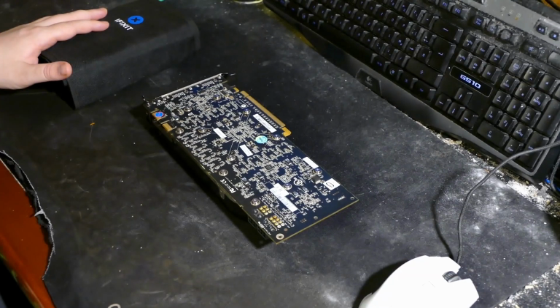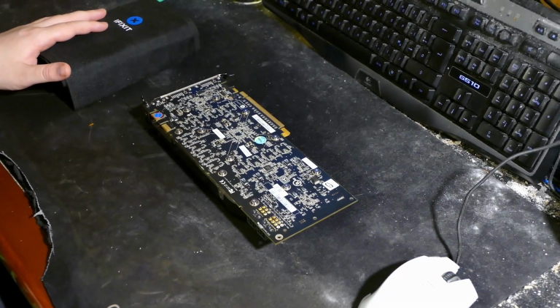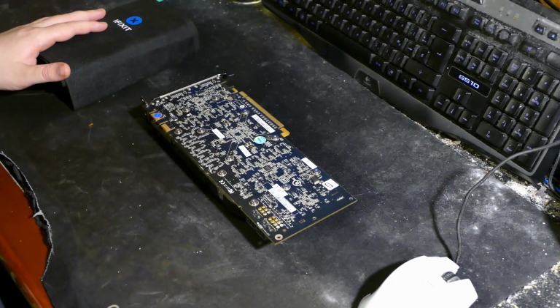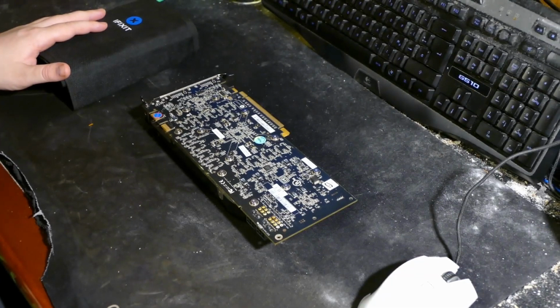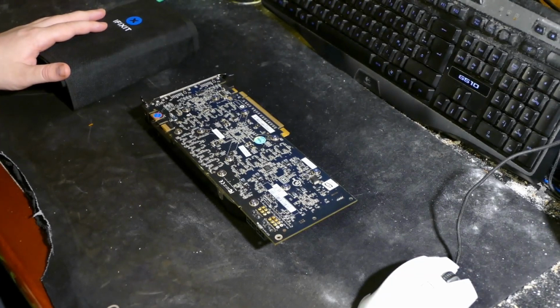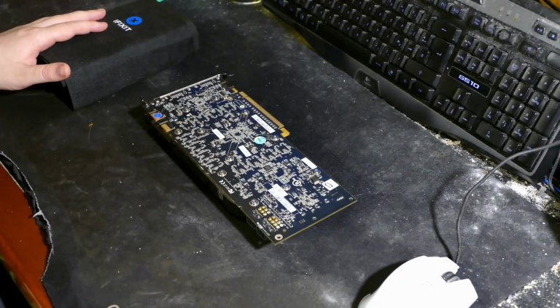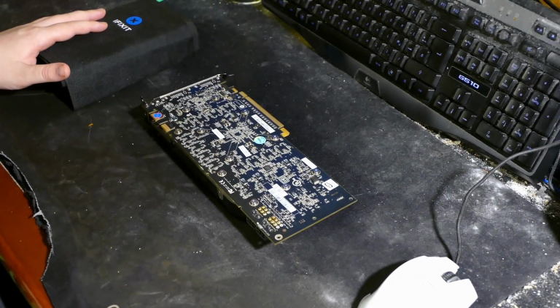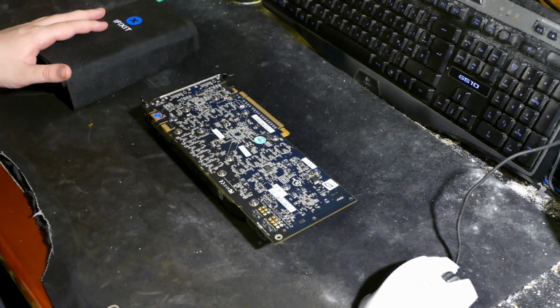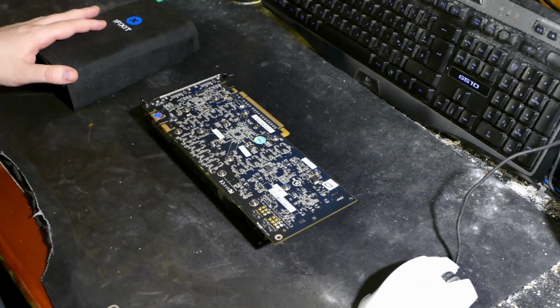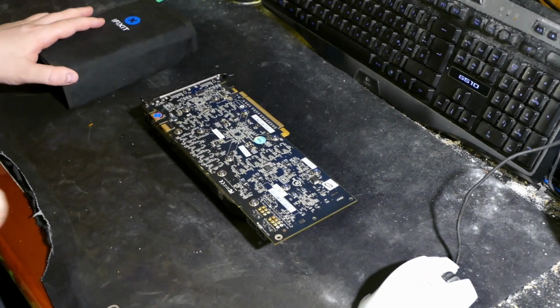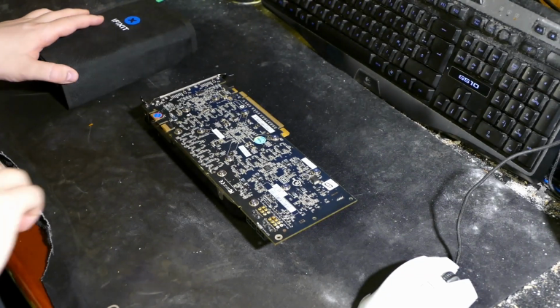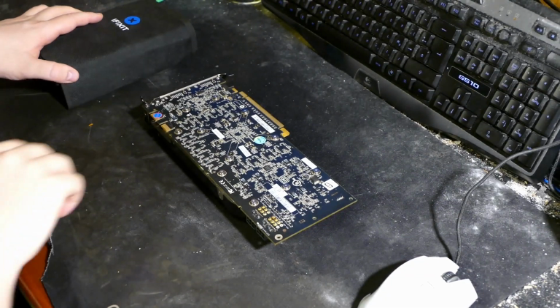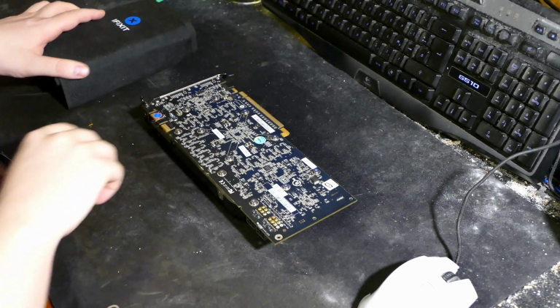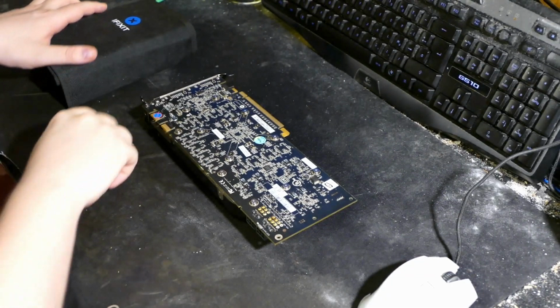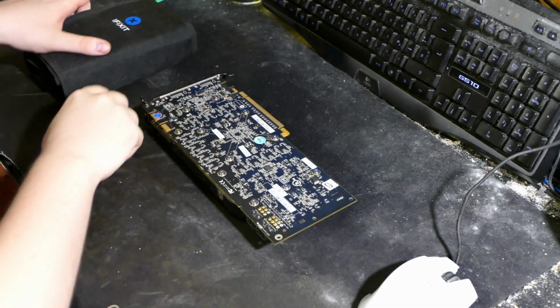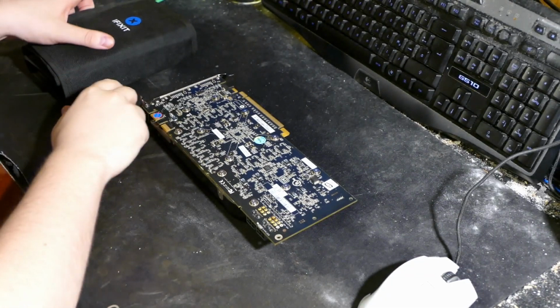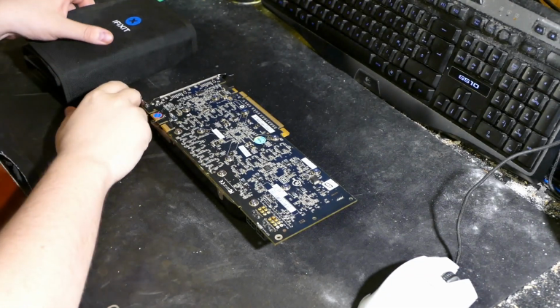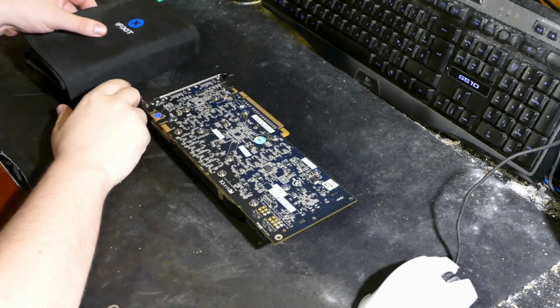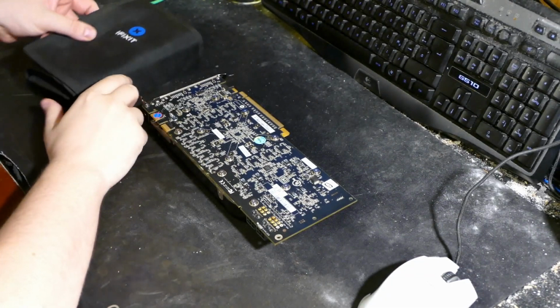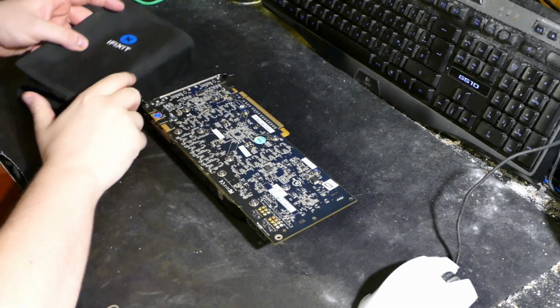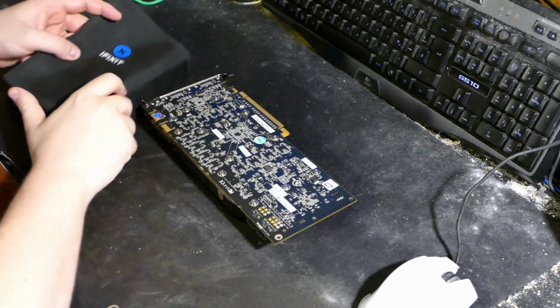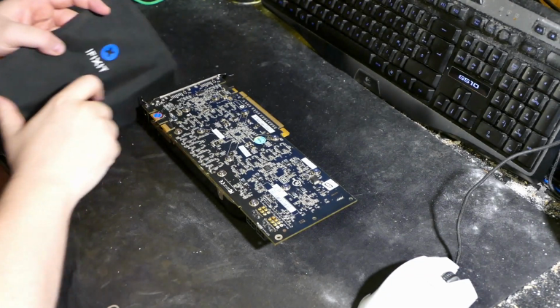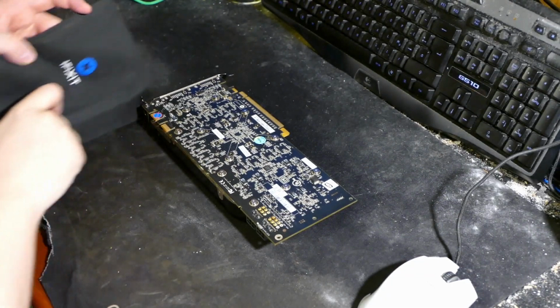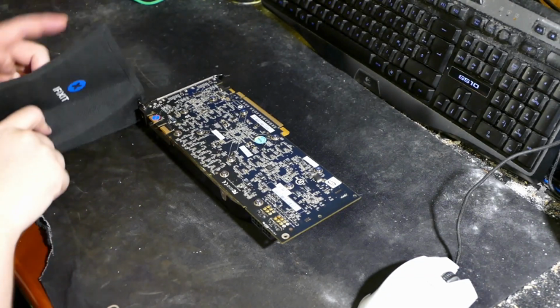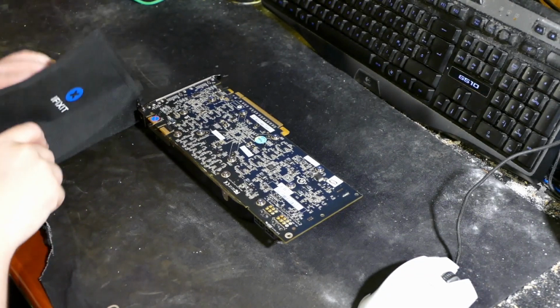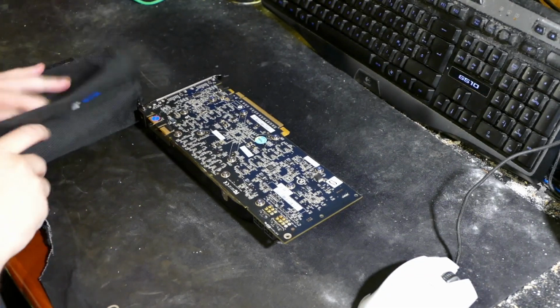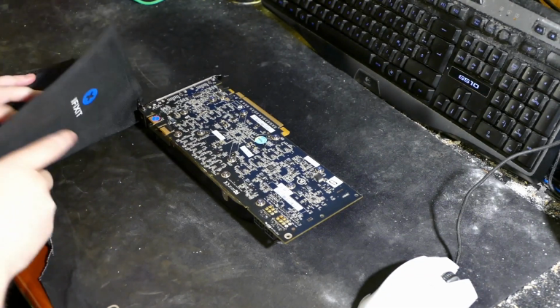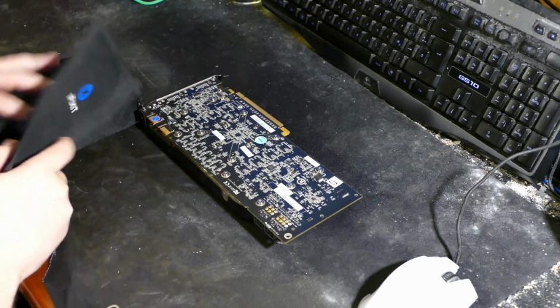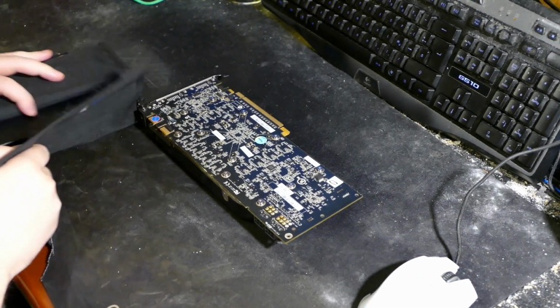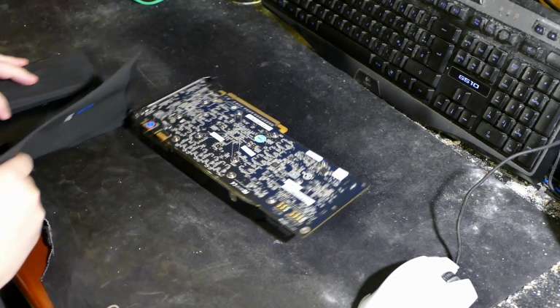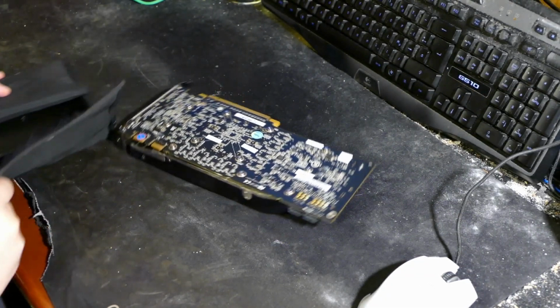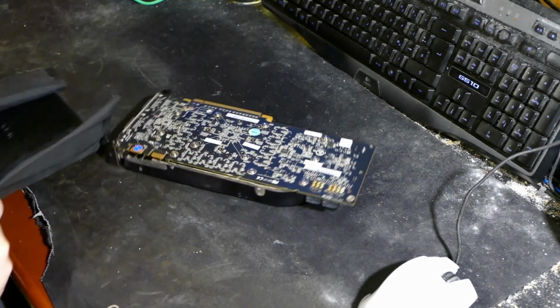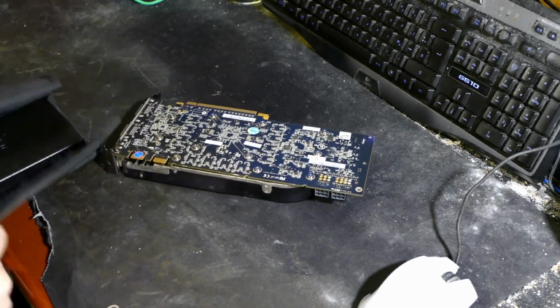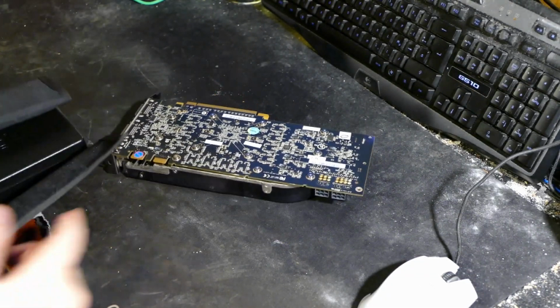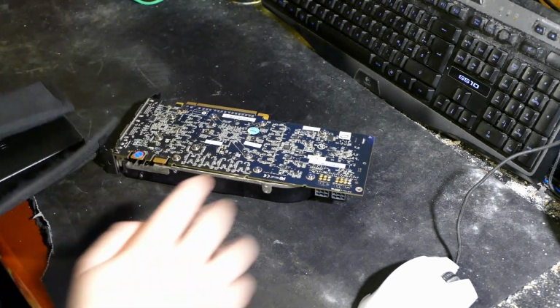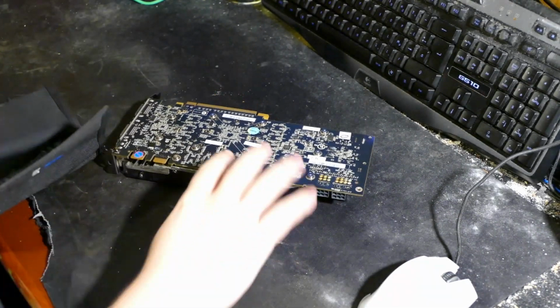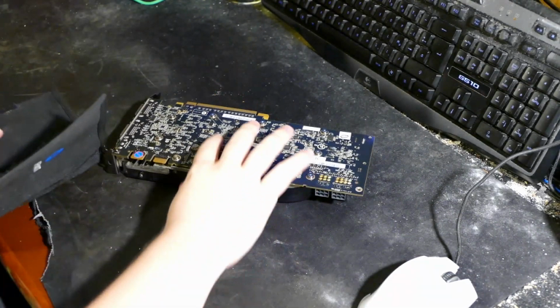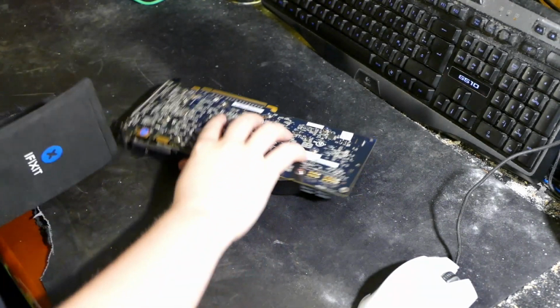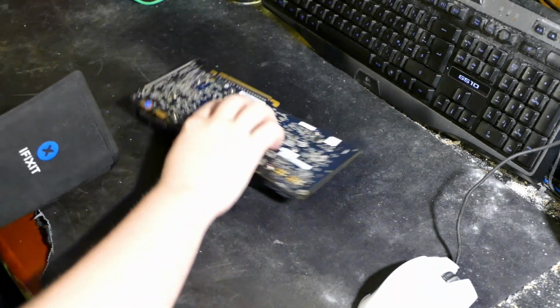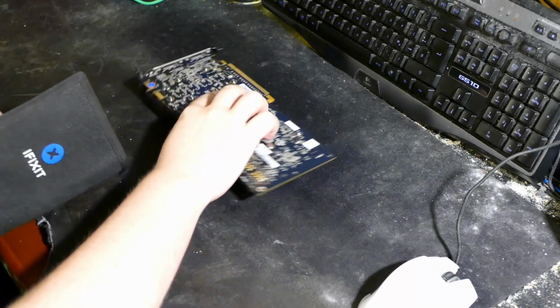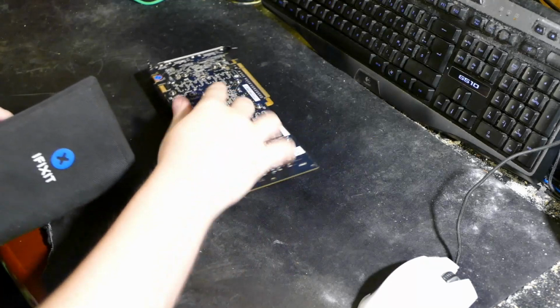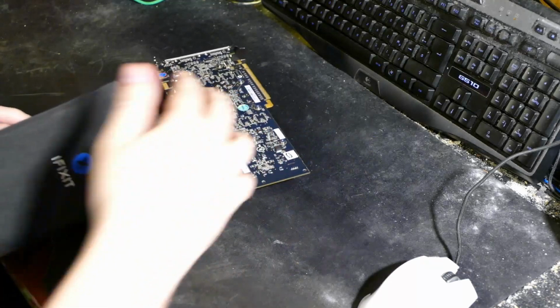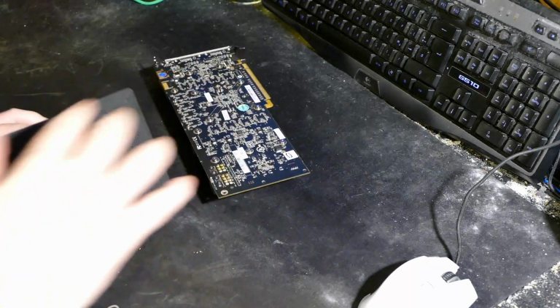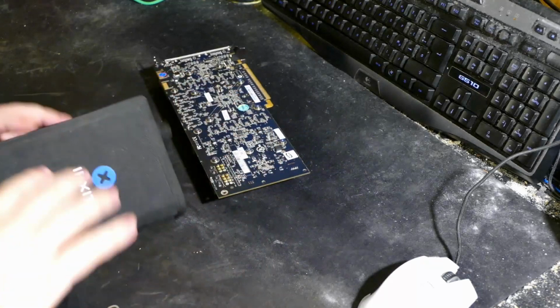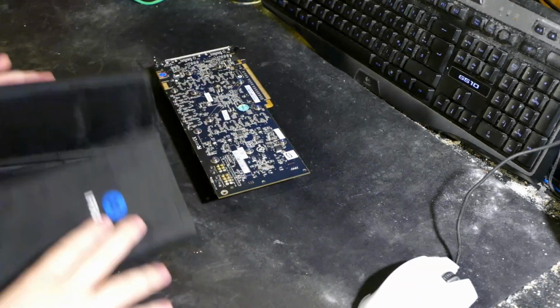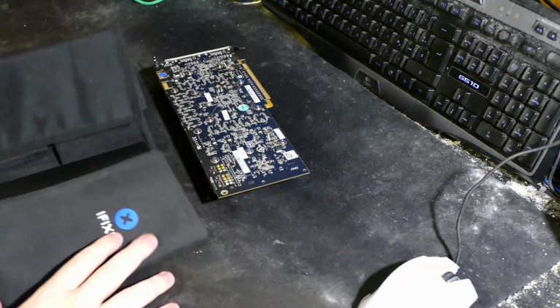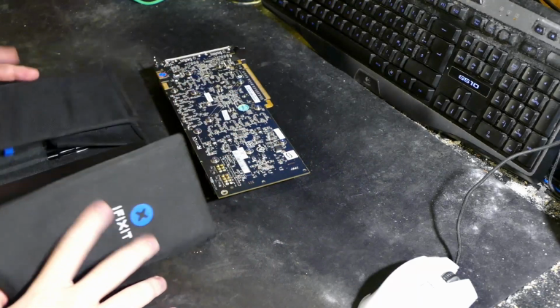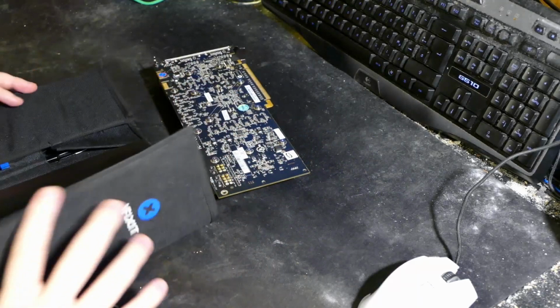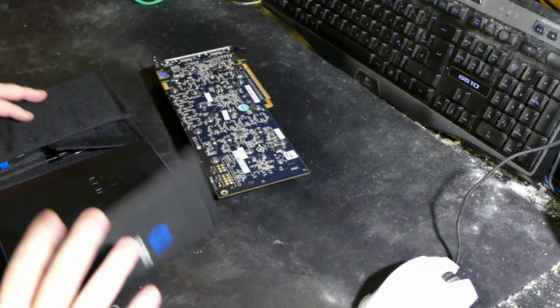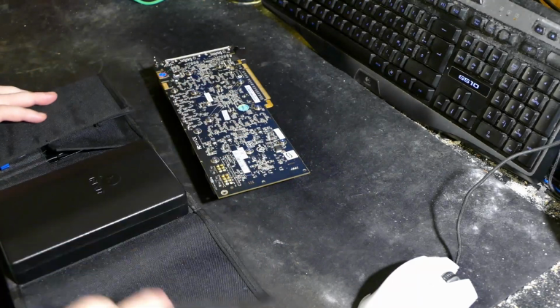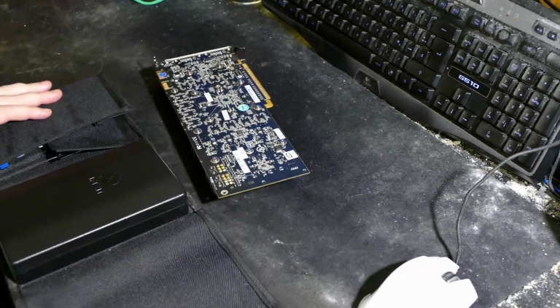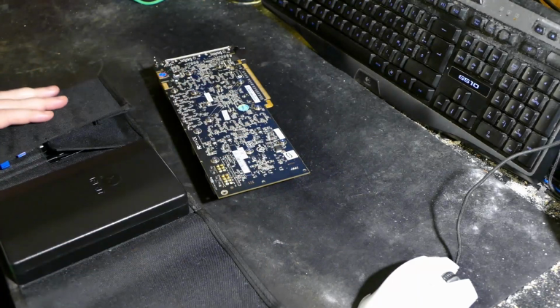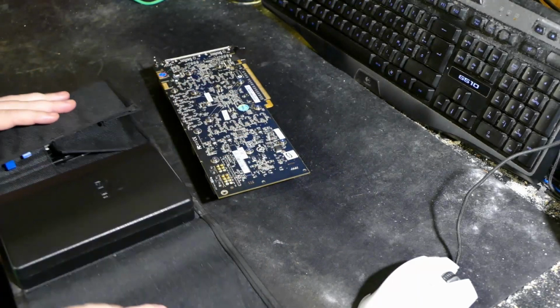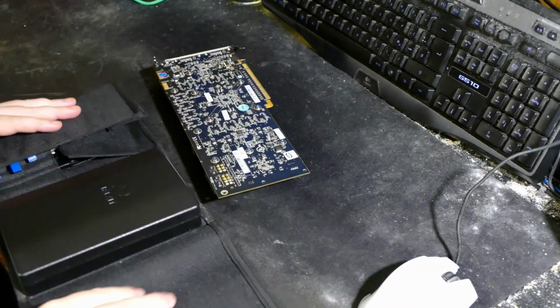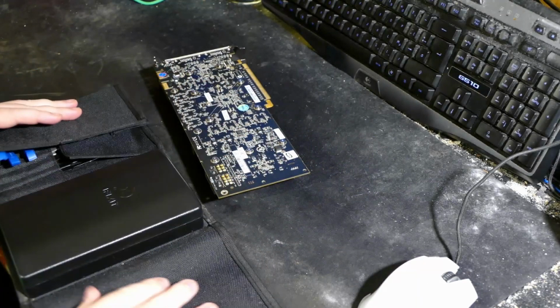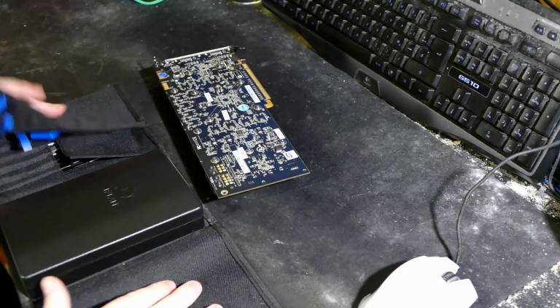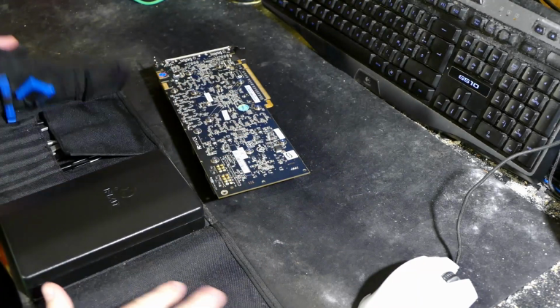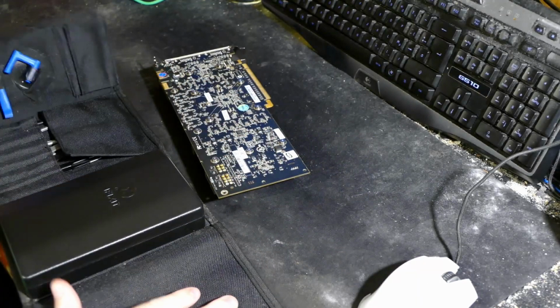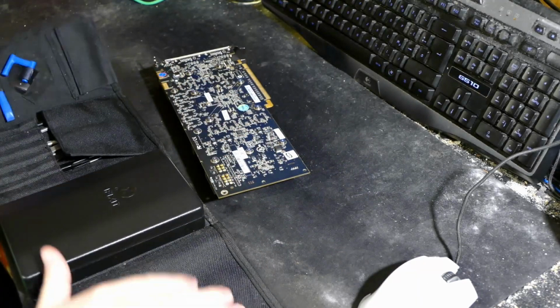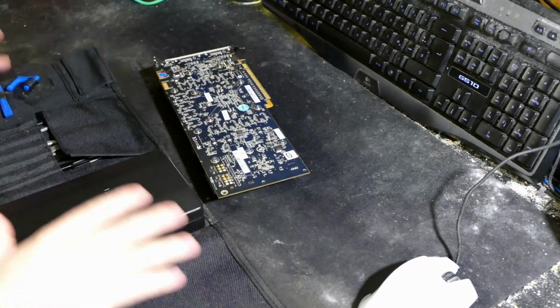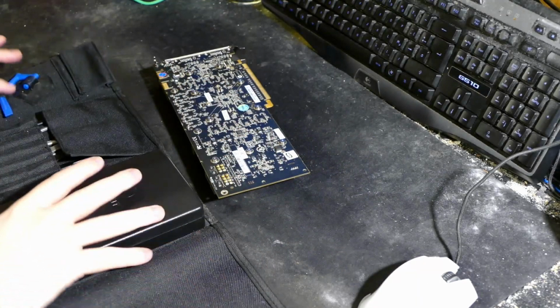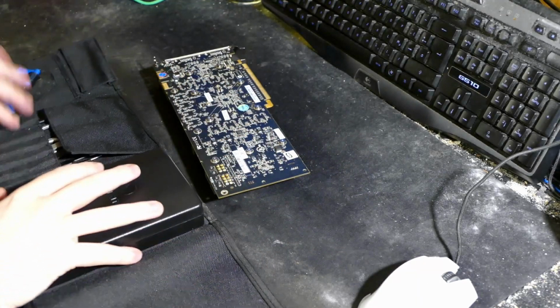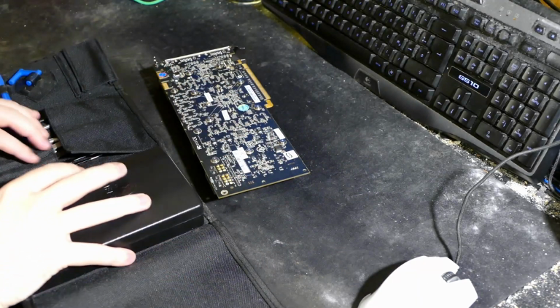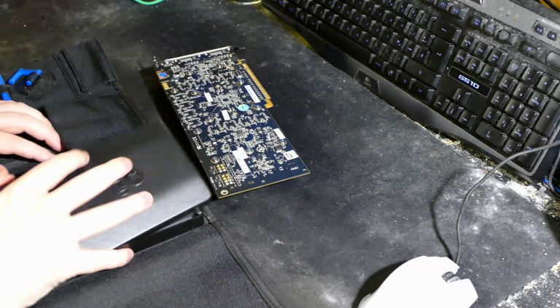So let's begin with the first experiment. I will now disassemble this graphic card and begin the presentation.